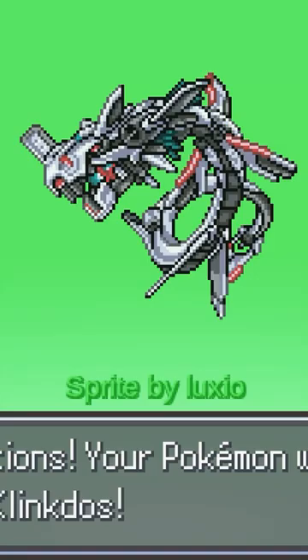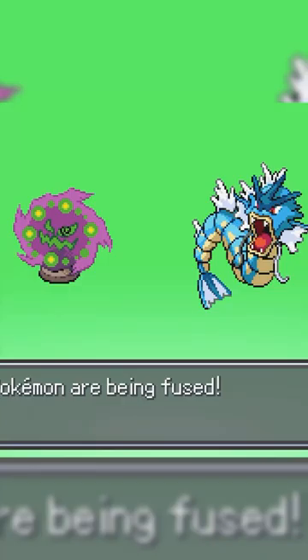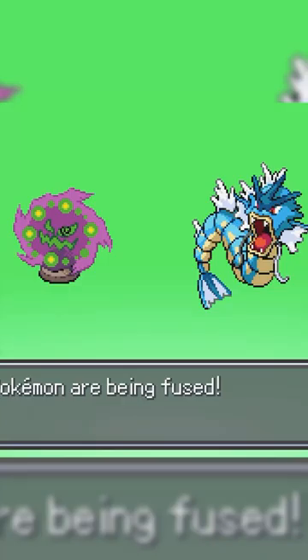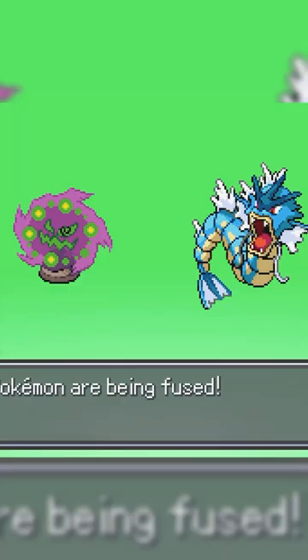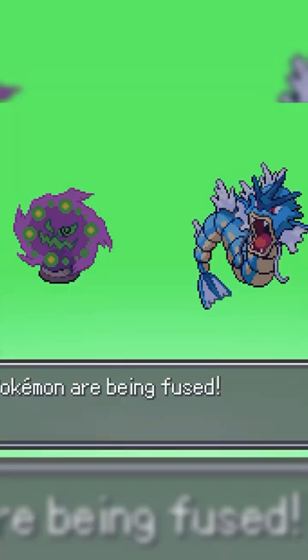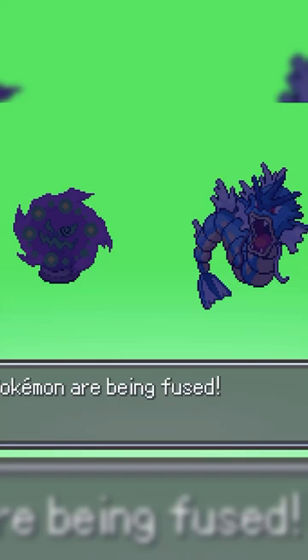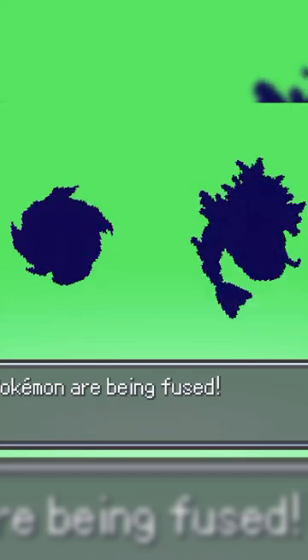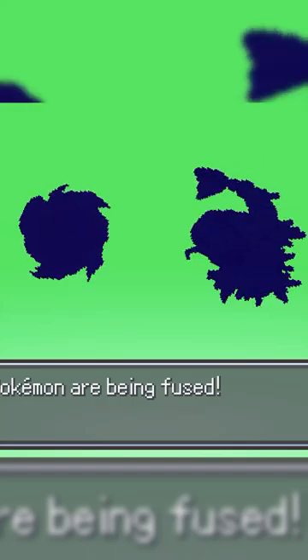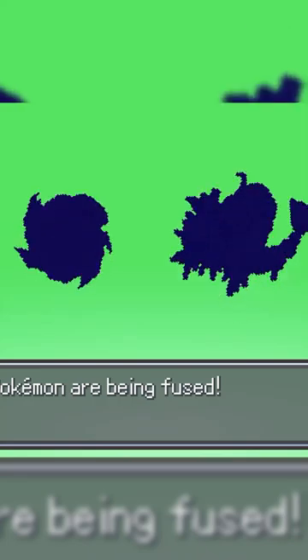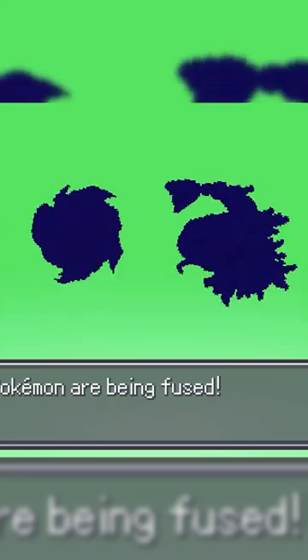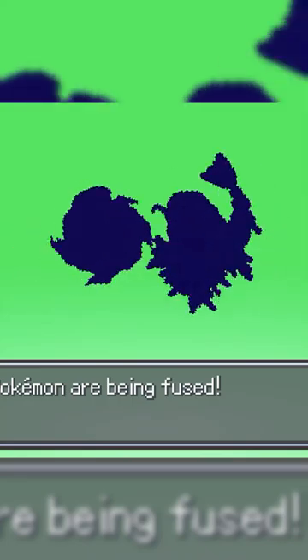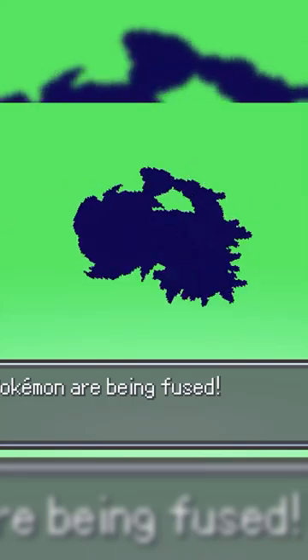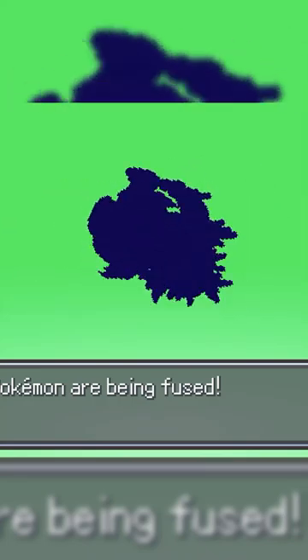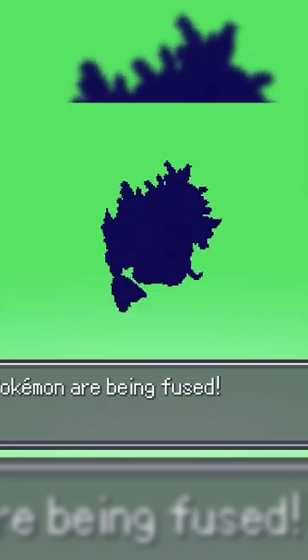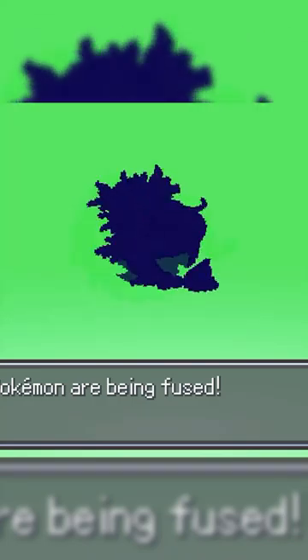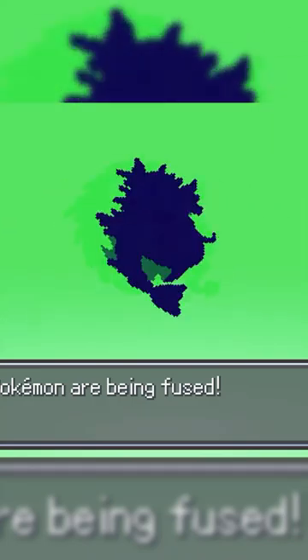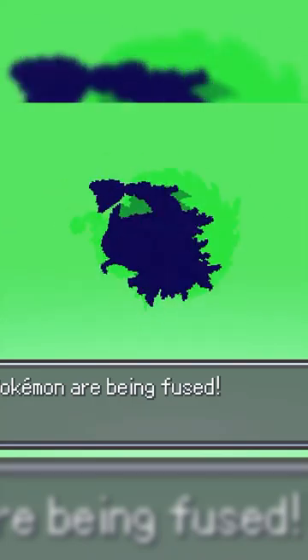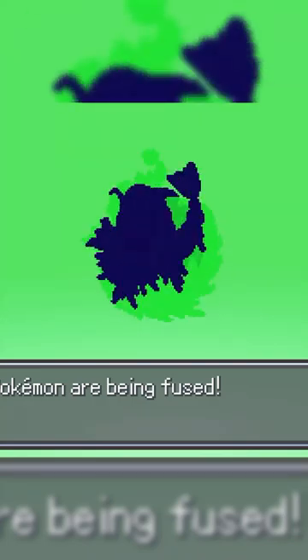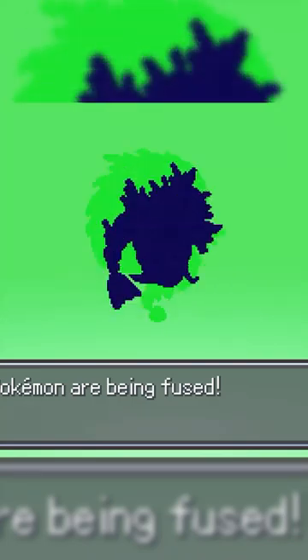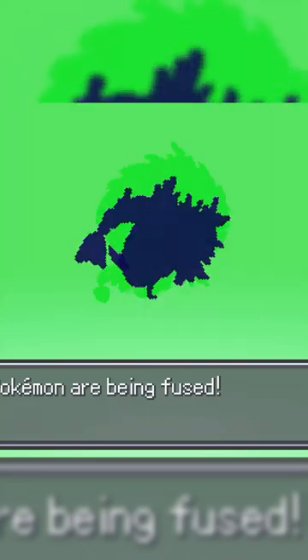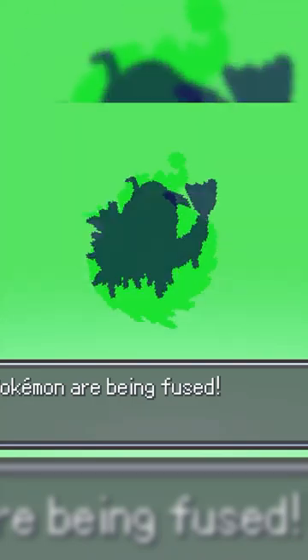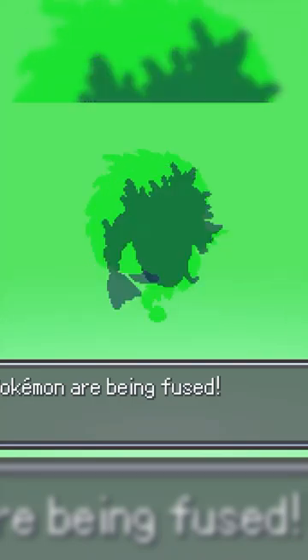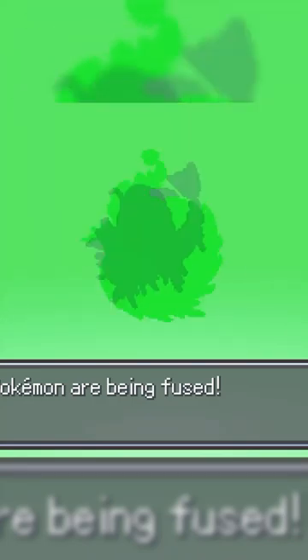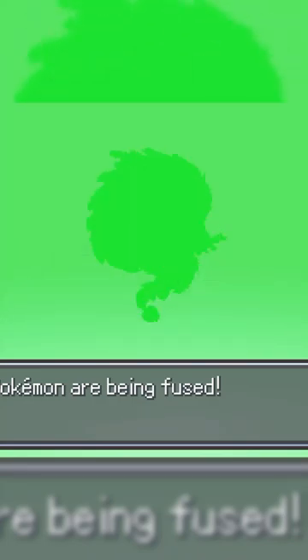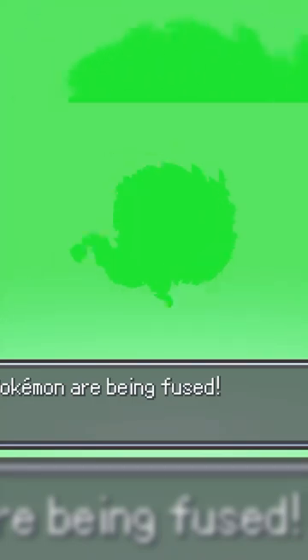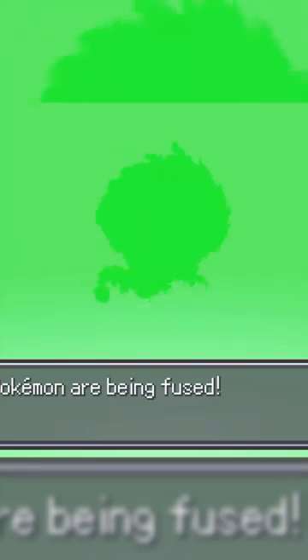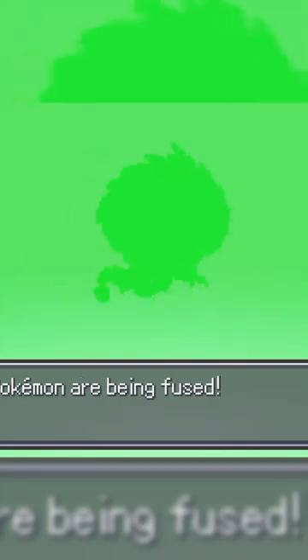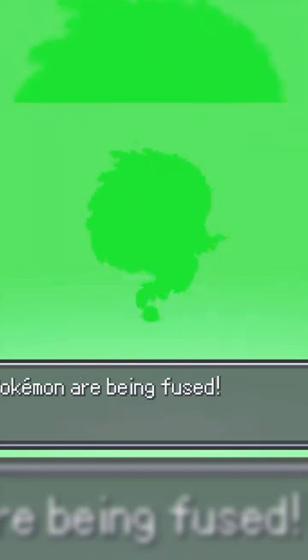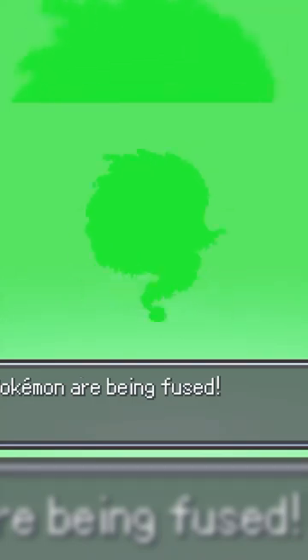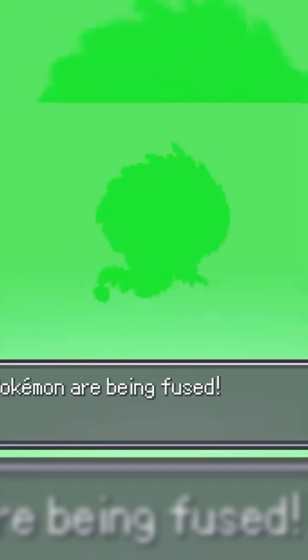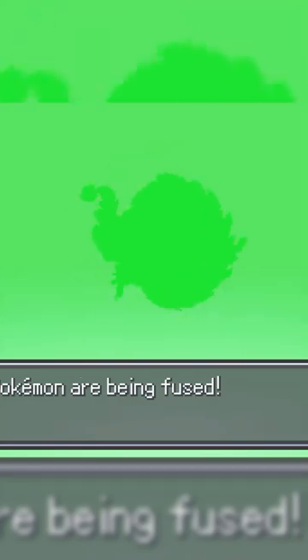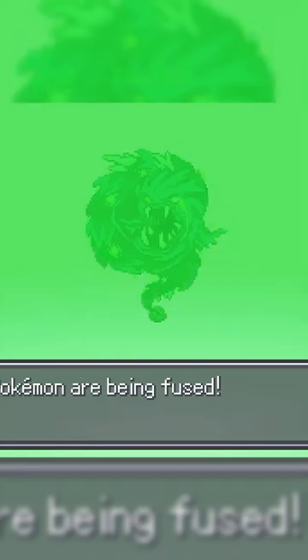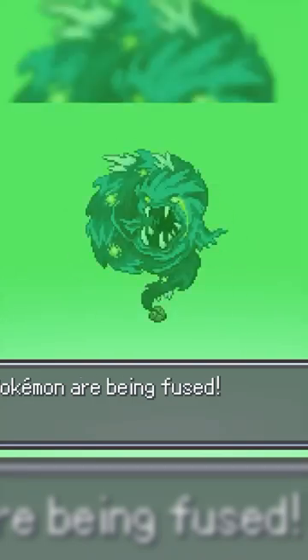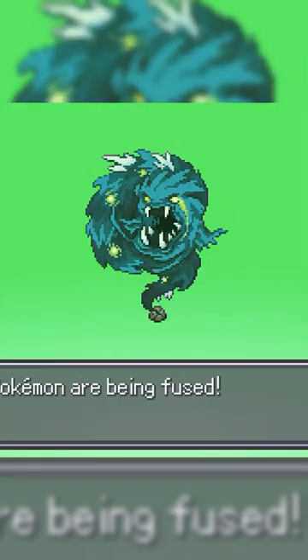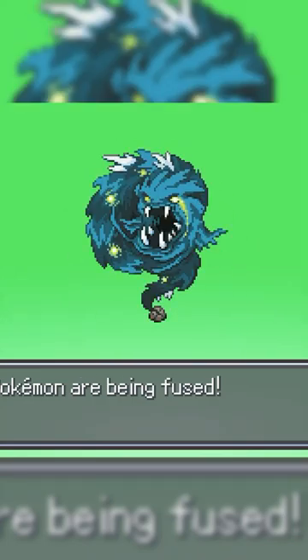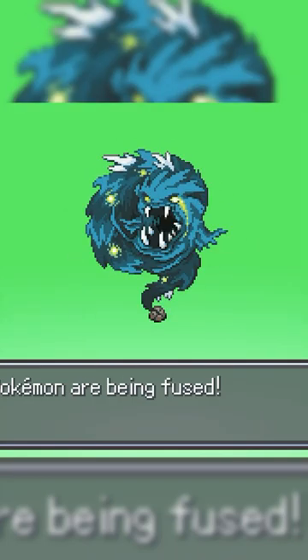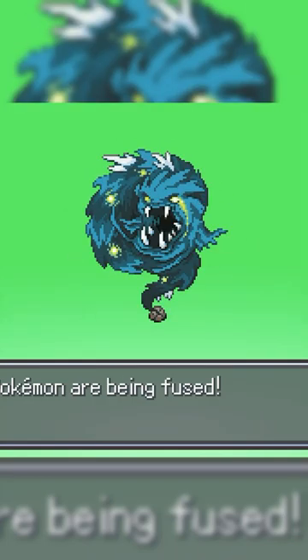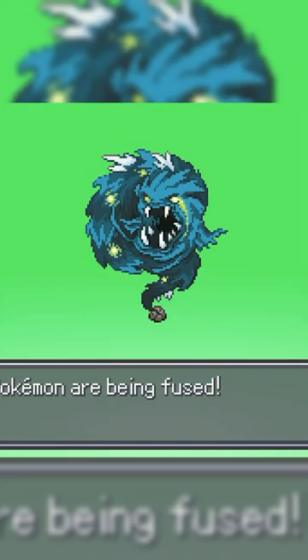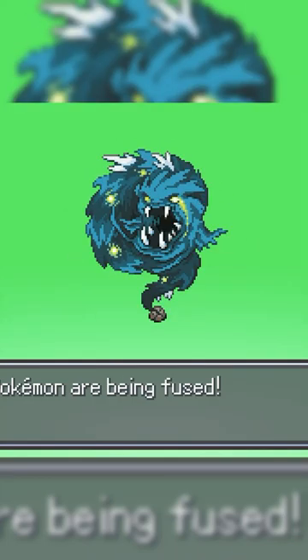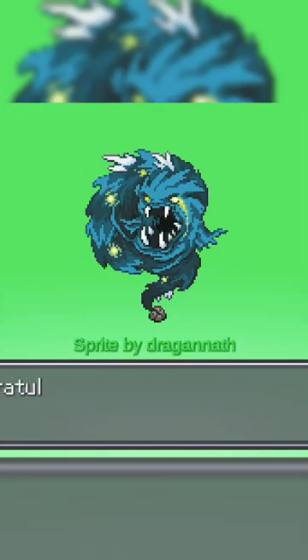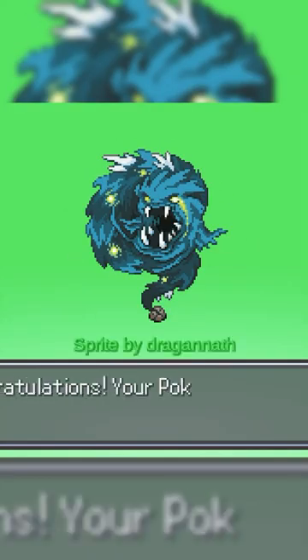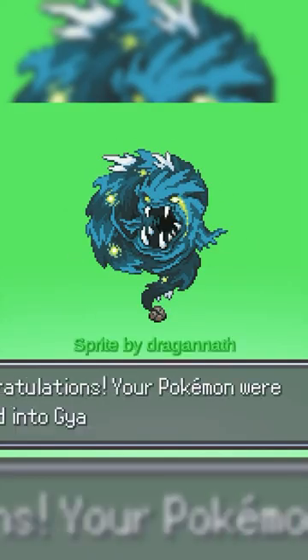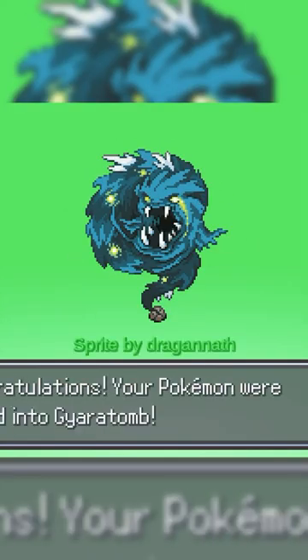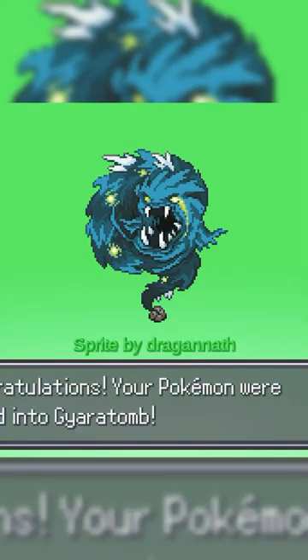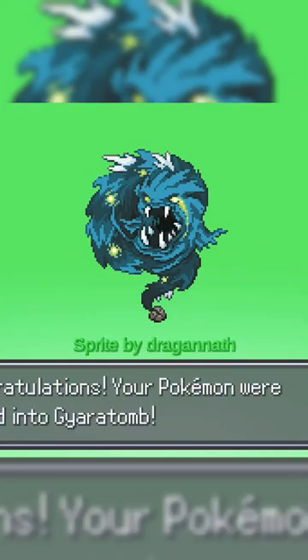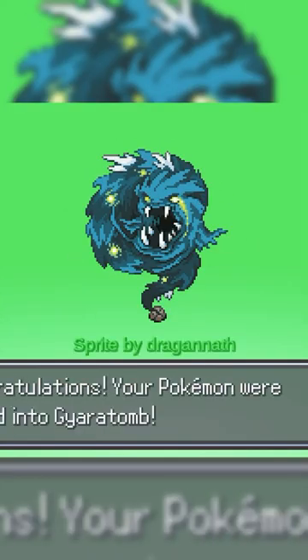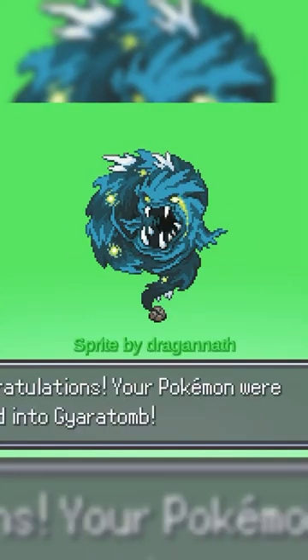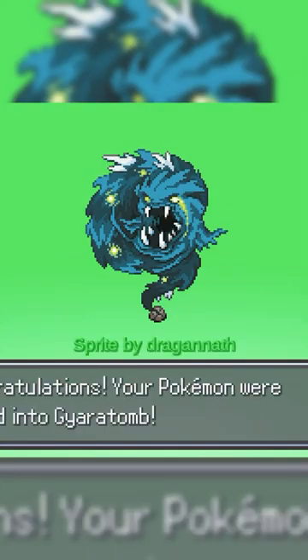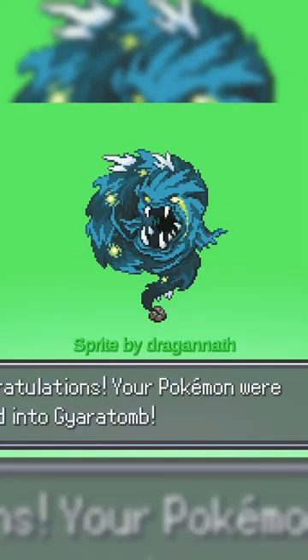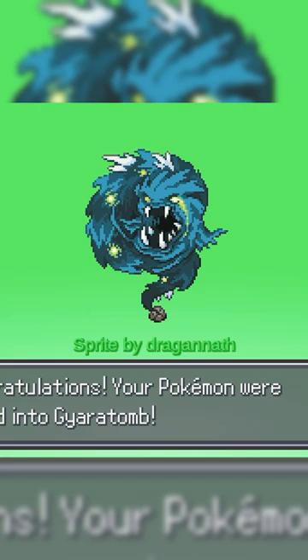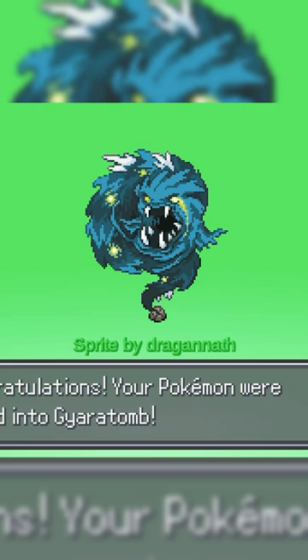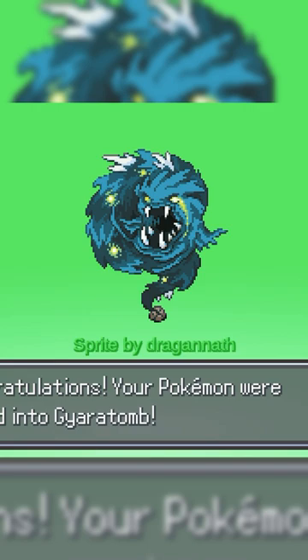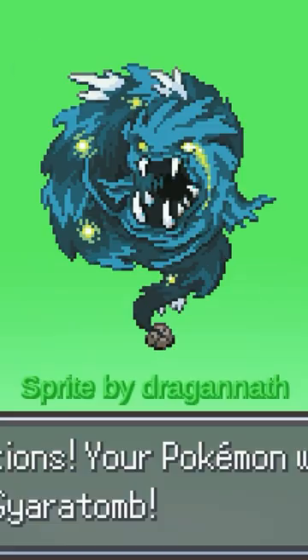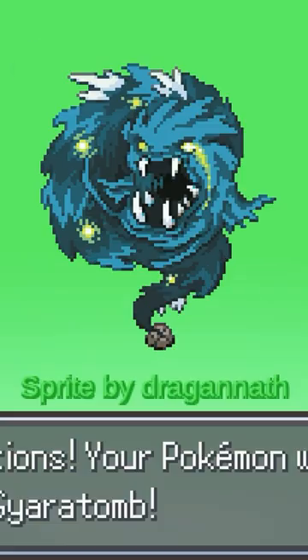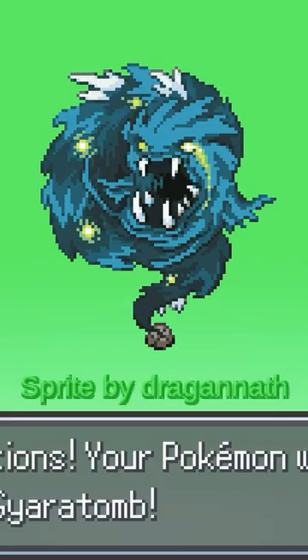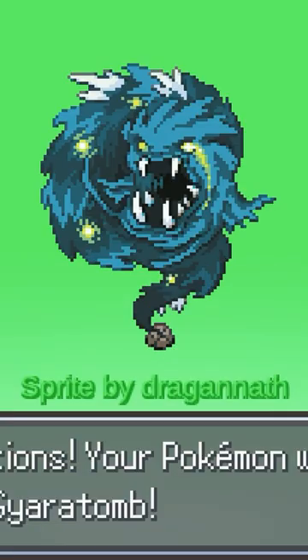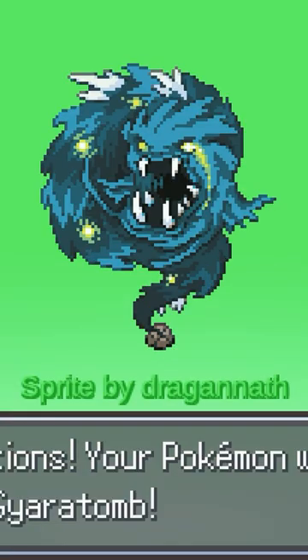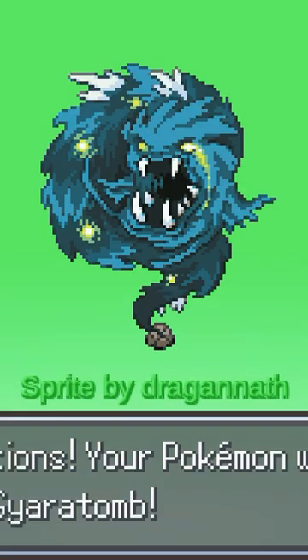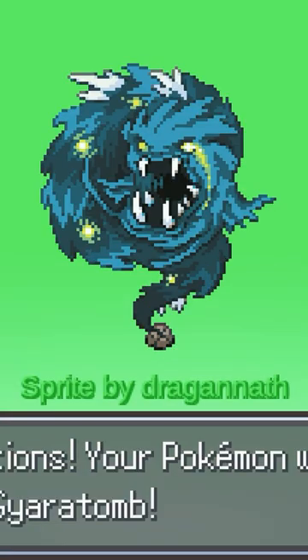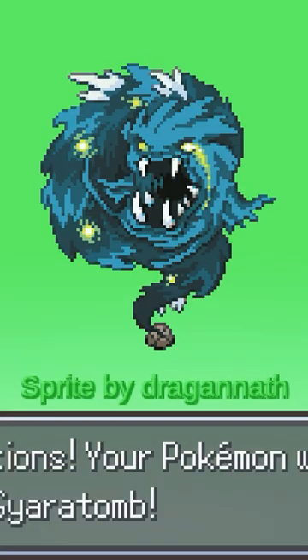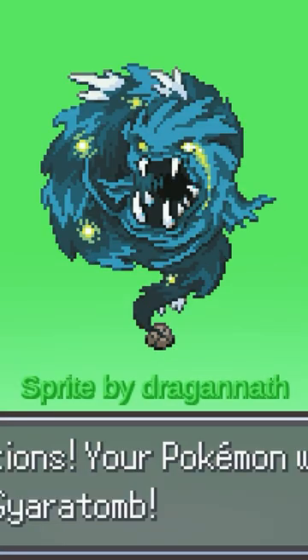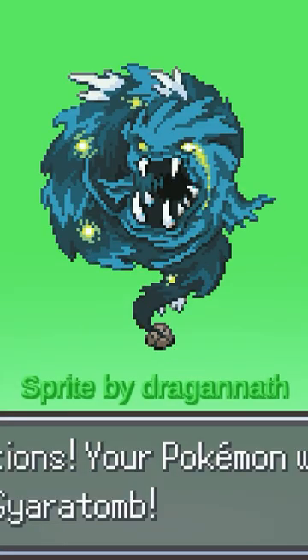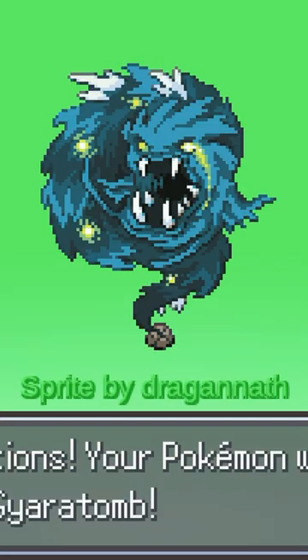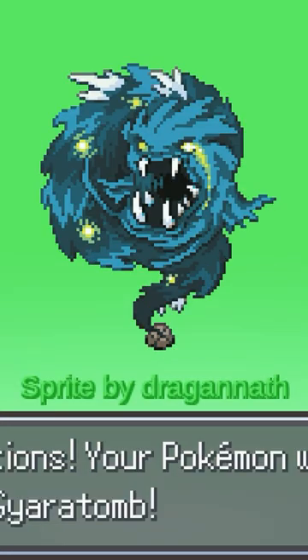As with other Spiritomb fusions, let's see how the swirl looks. It almost looks like a vortex demon, oddly befitting of Gyarados.